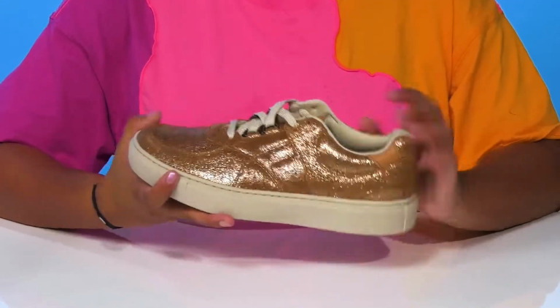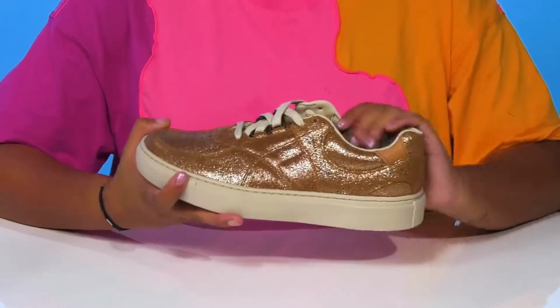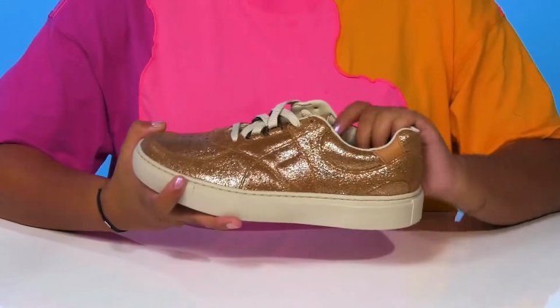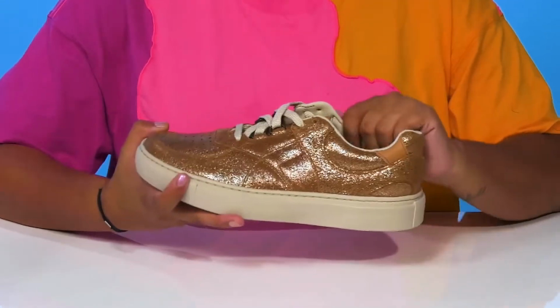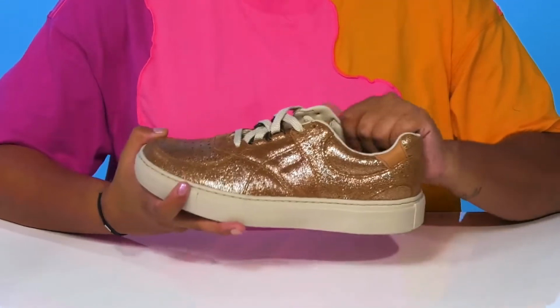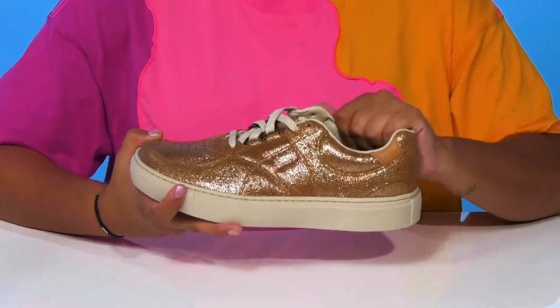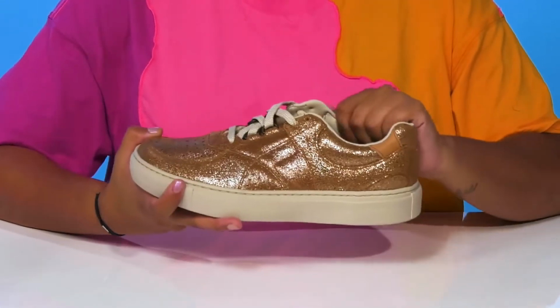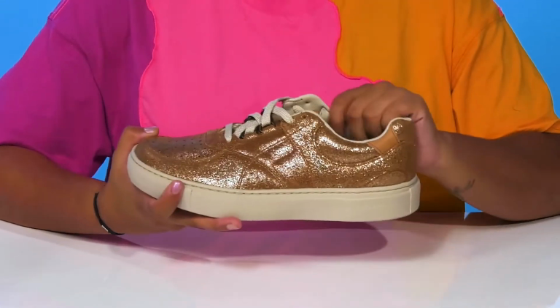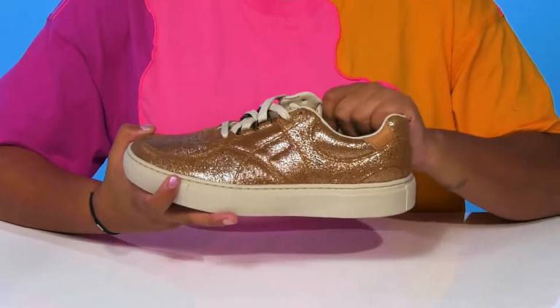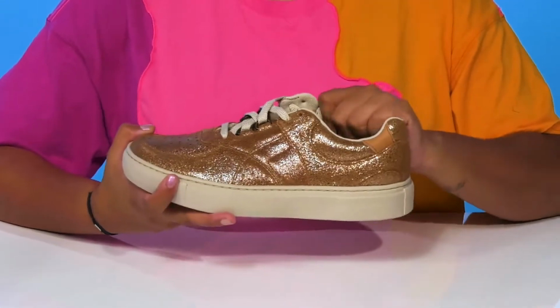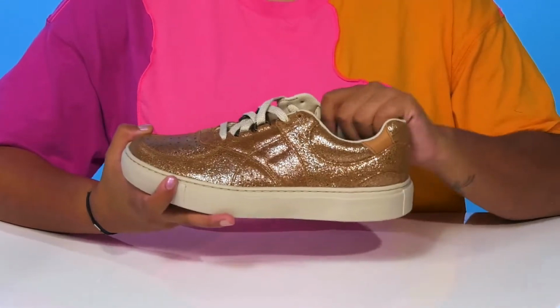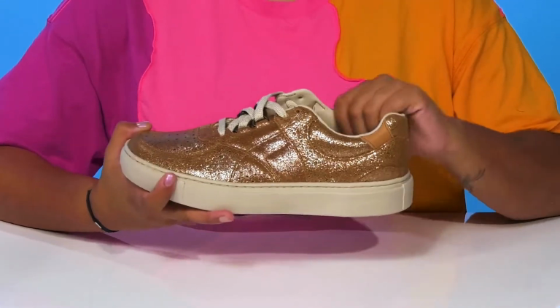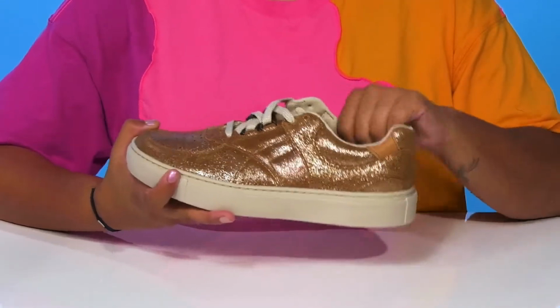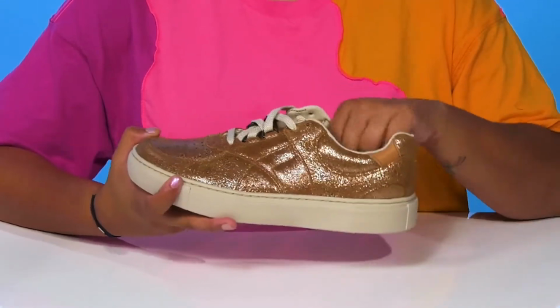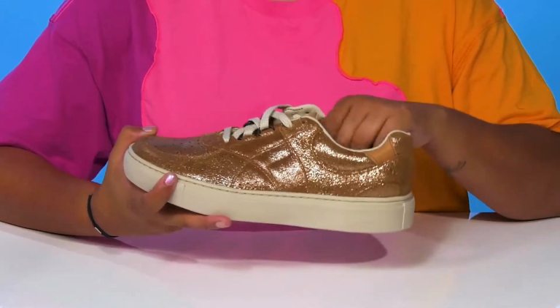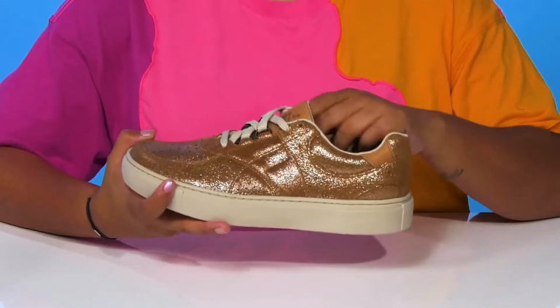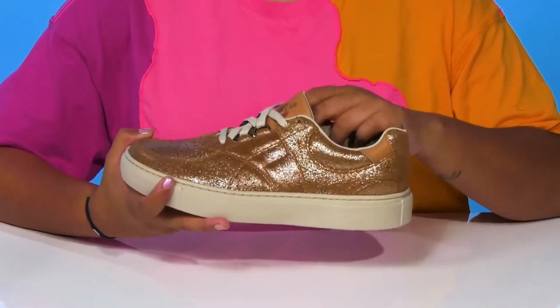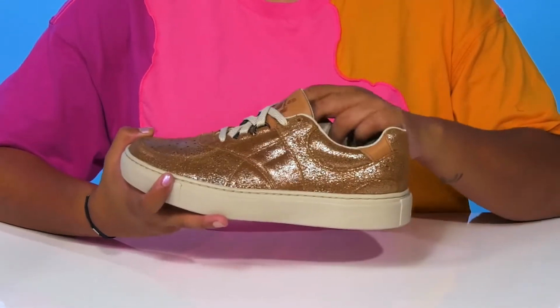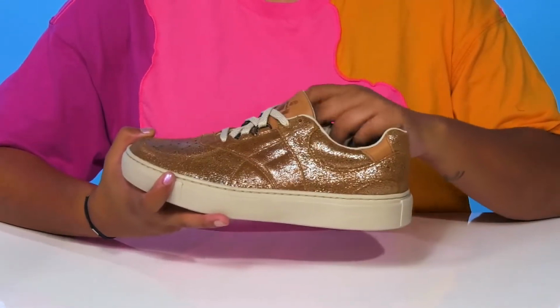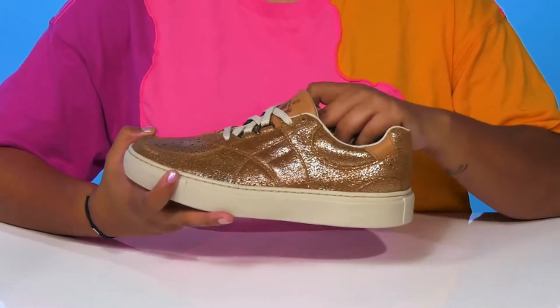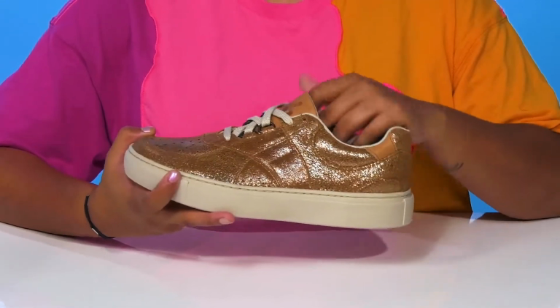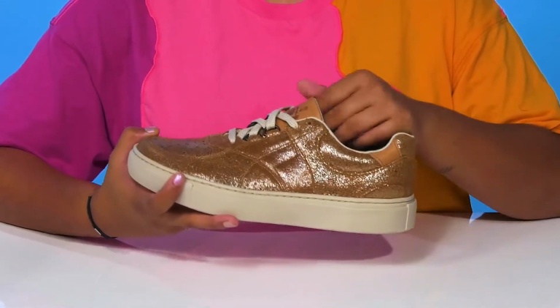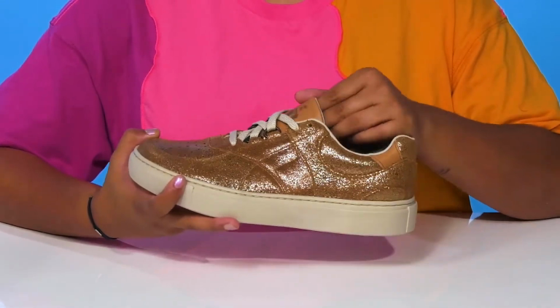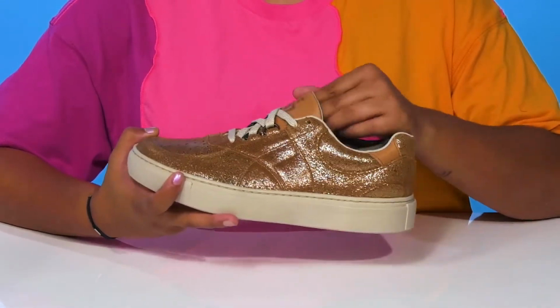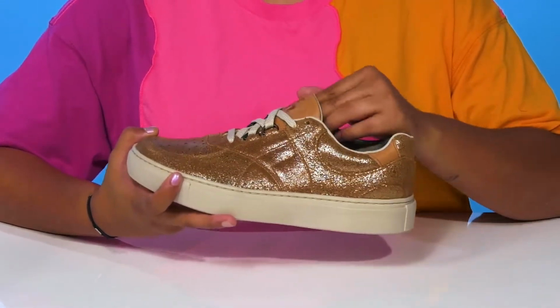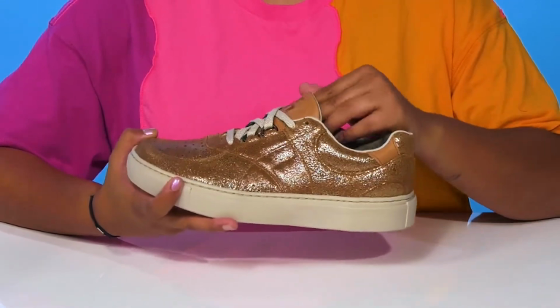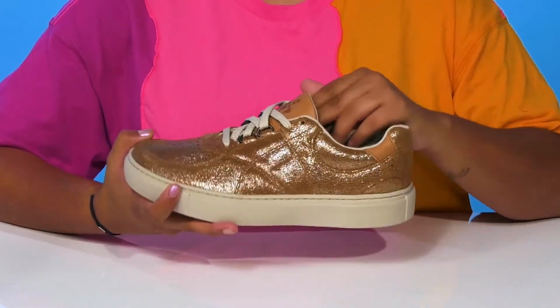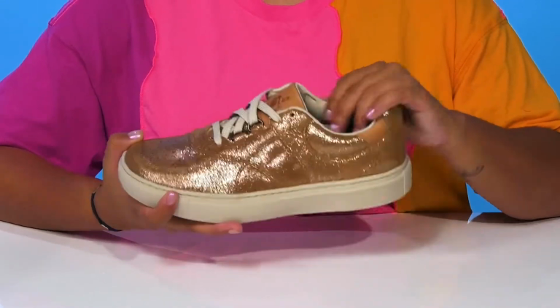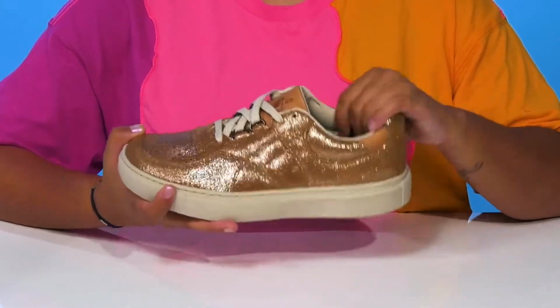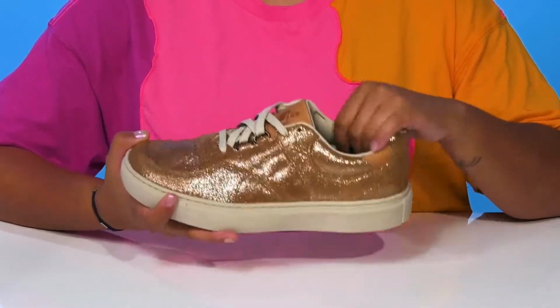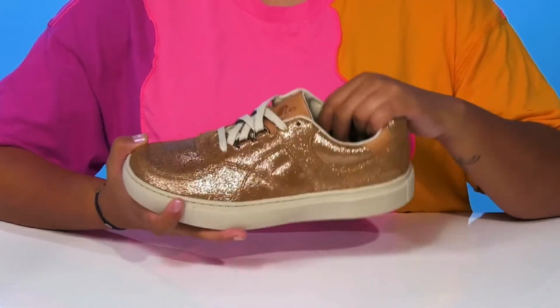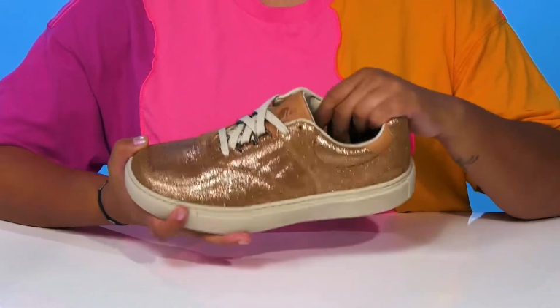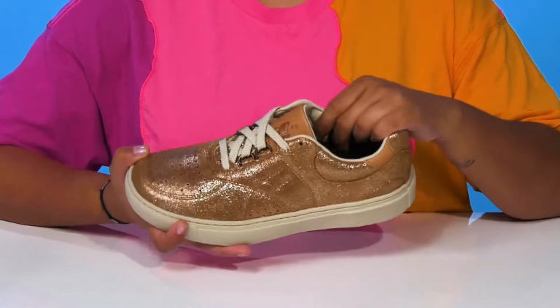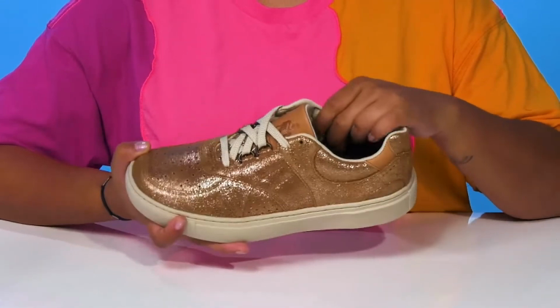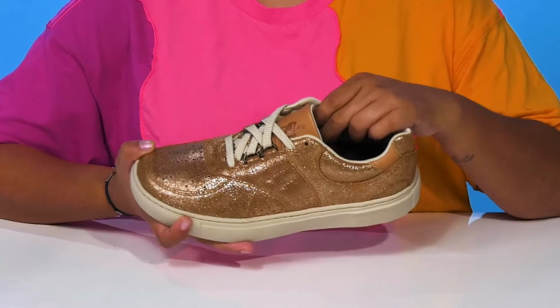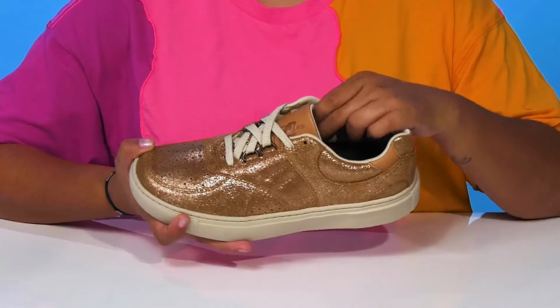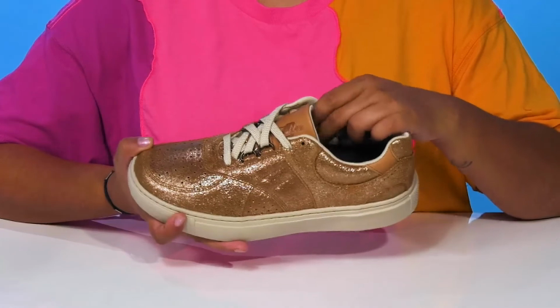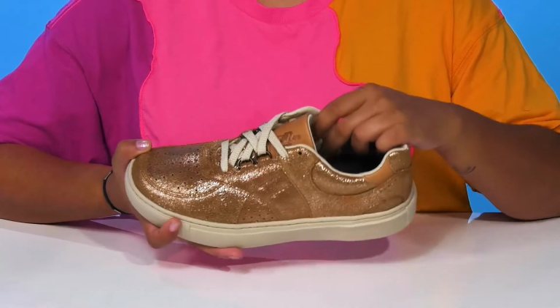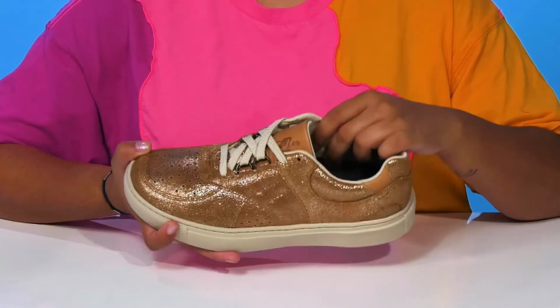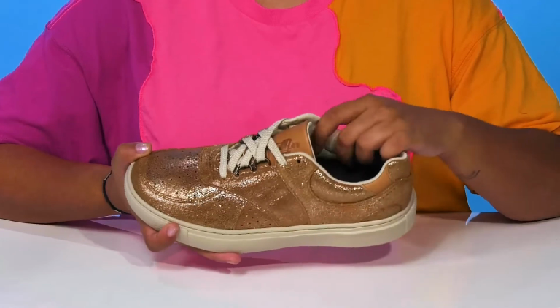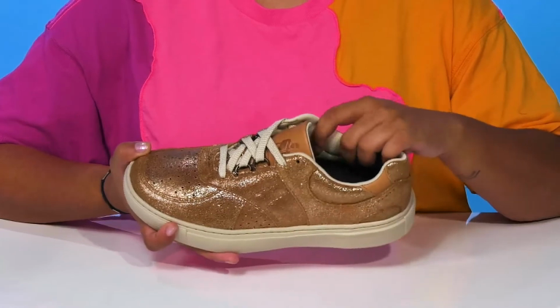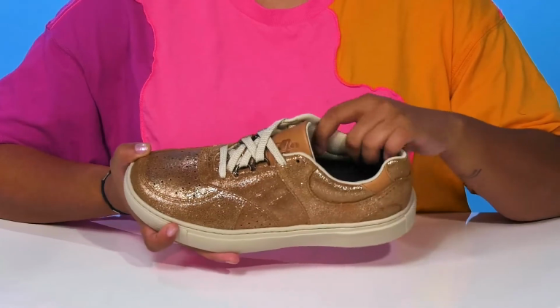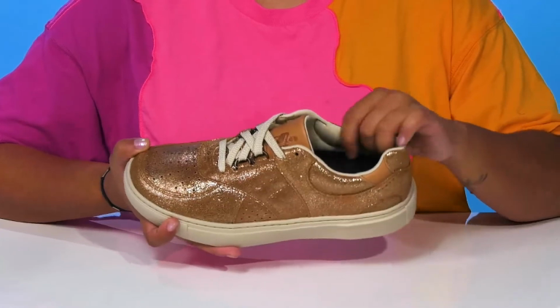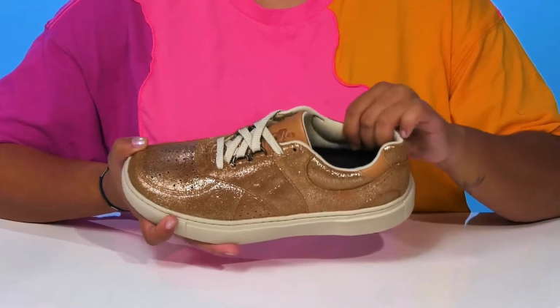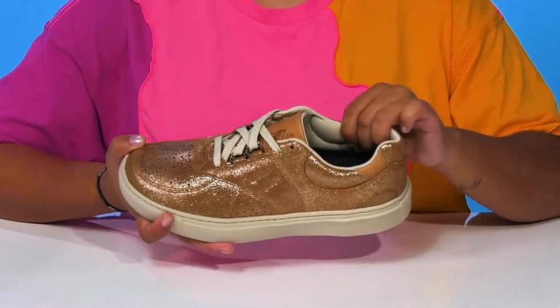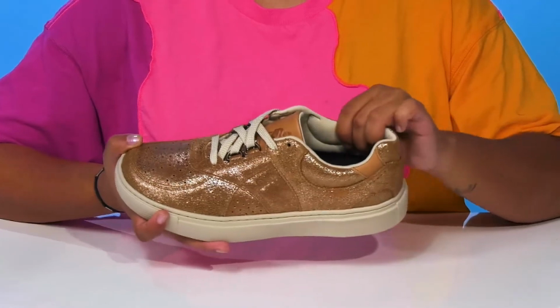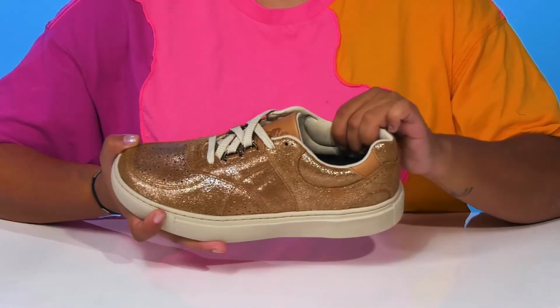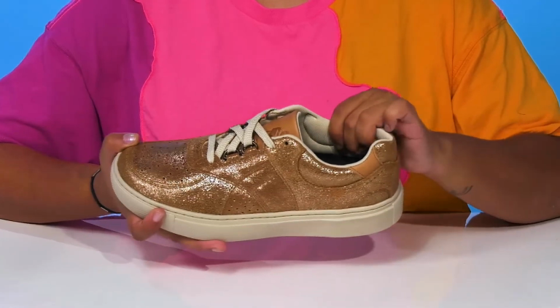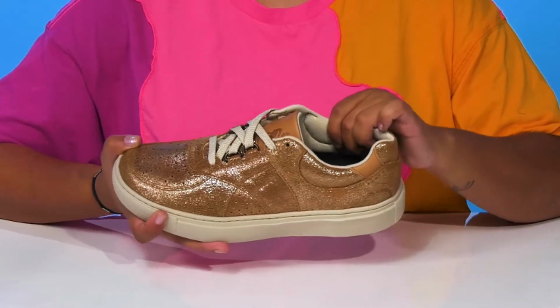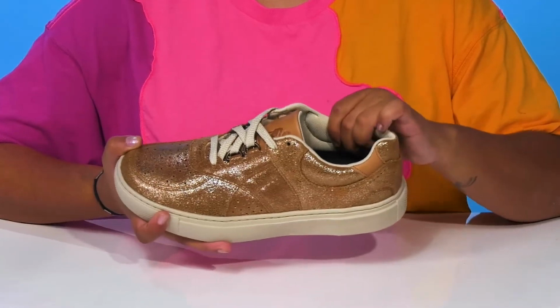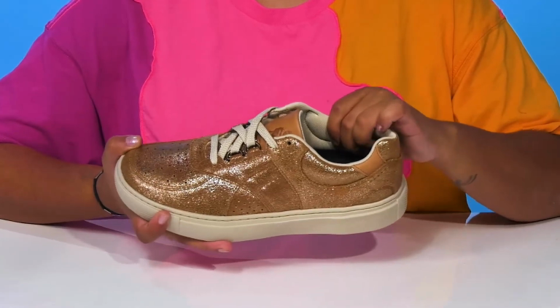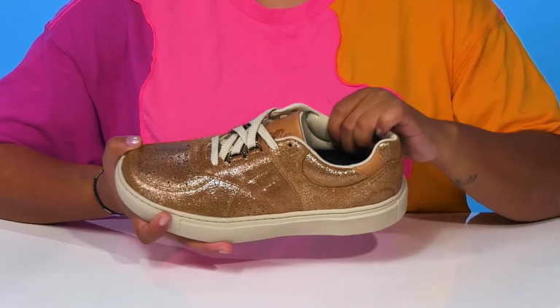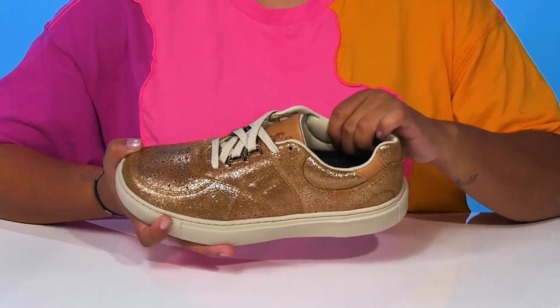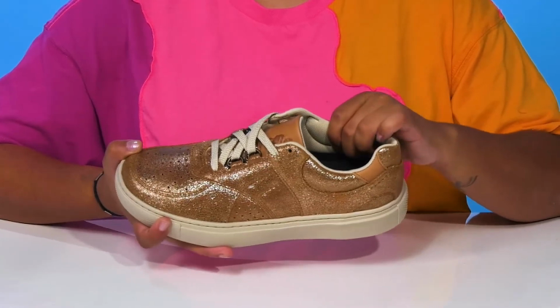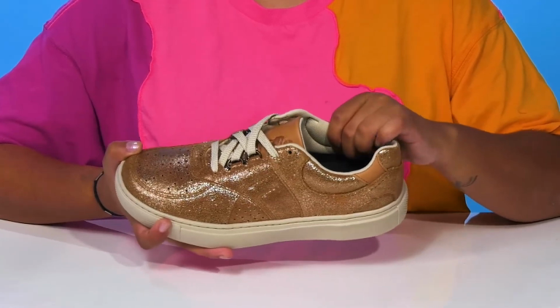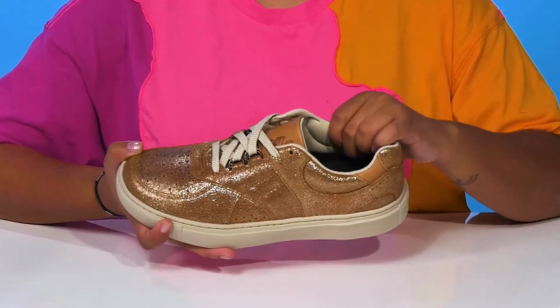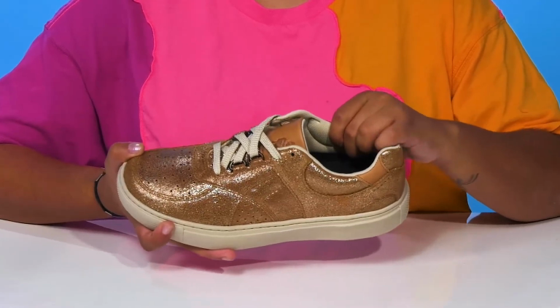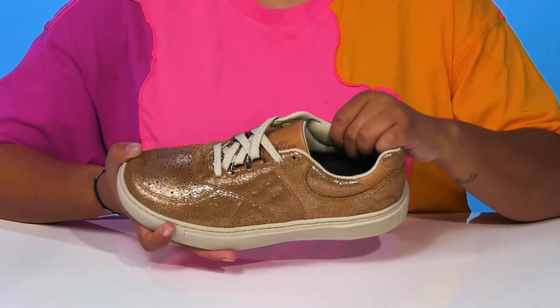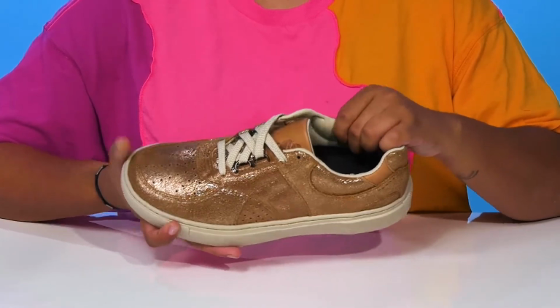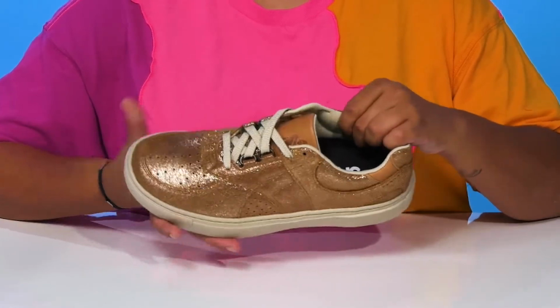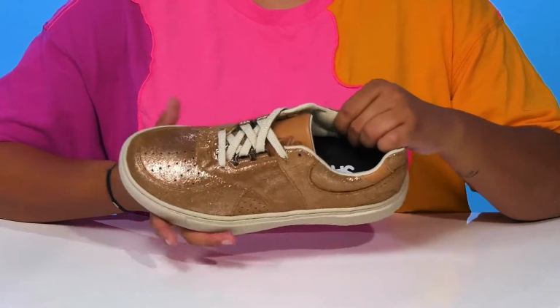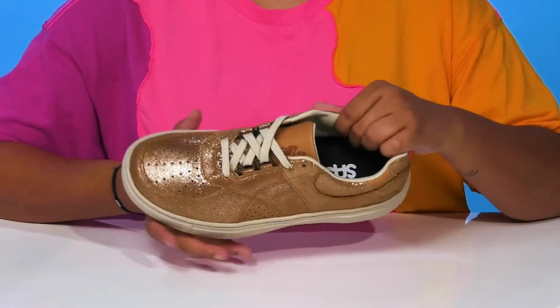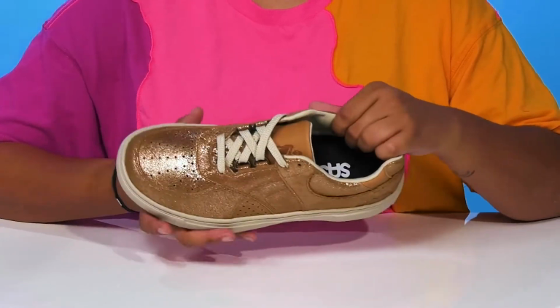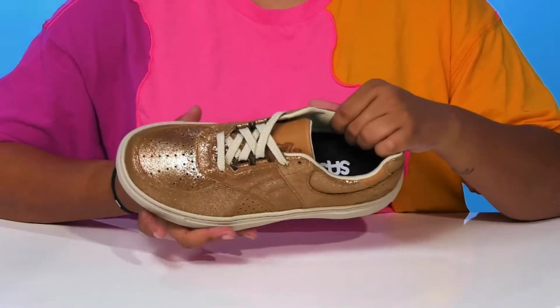You'll get some padding along that collar and tongue for a nice snug feel, and love the fact that inside is a breathable soft textile lining.